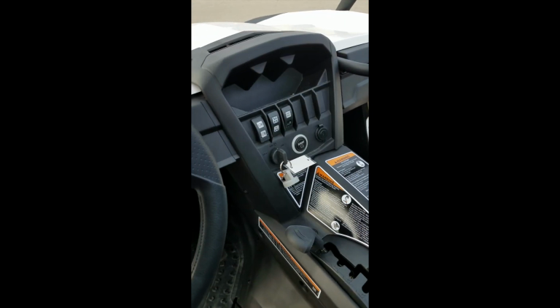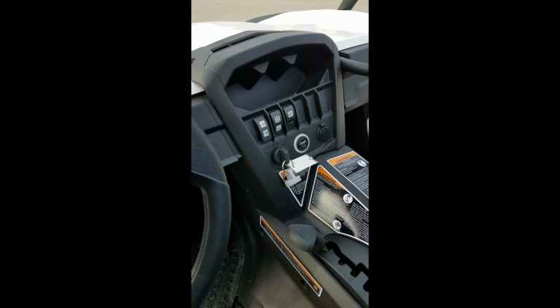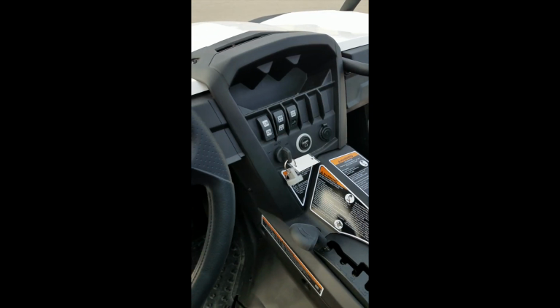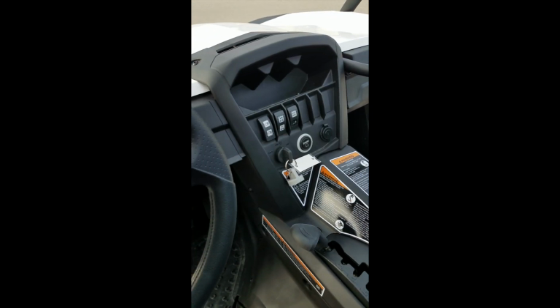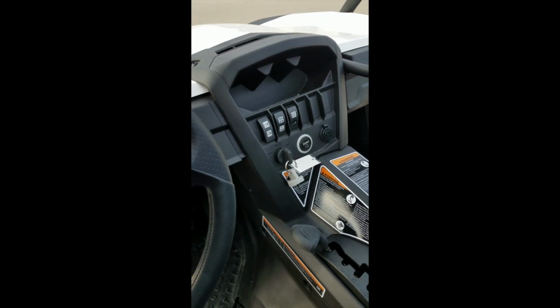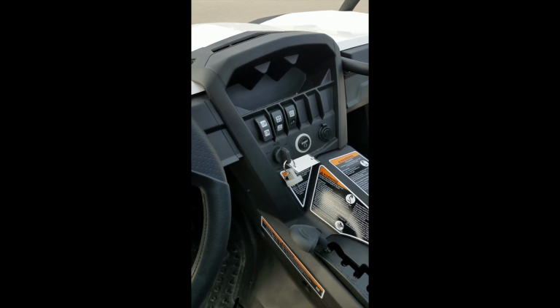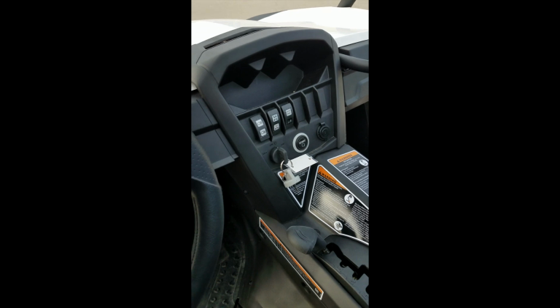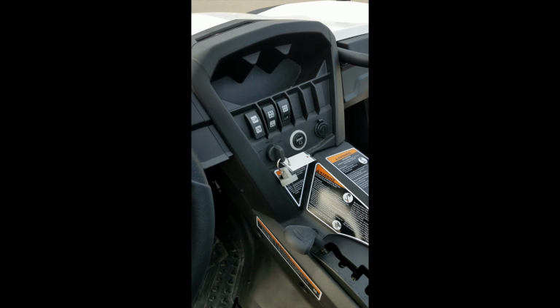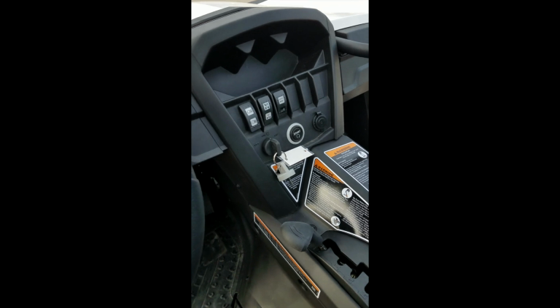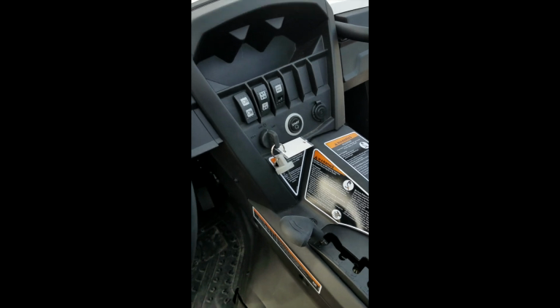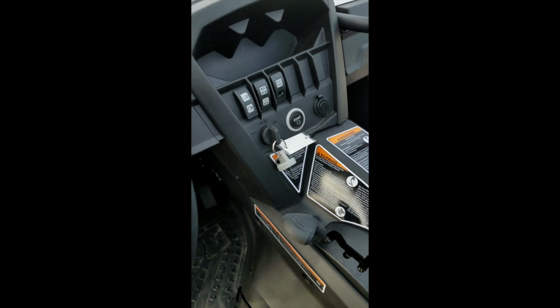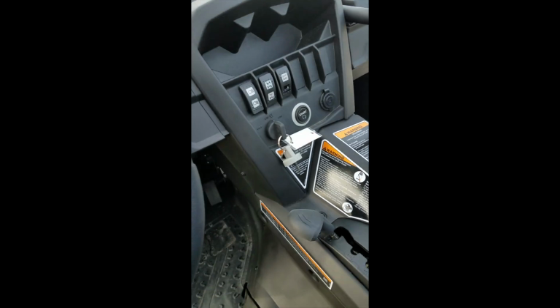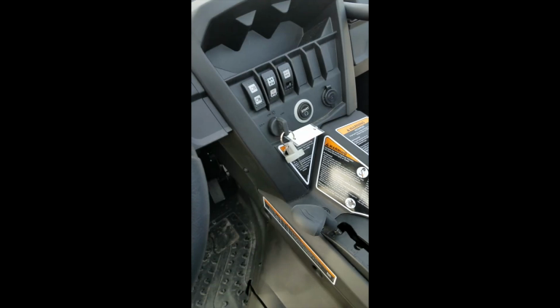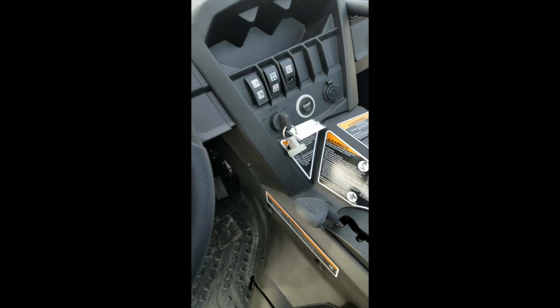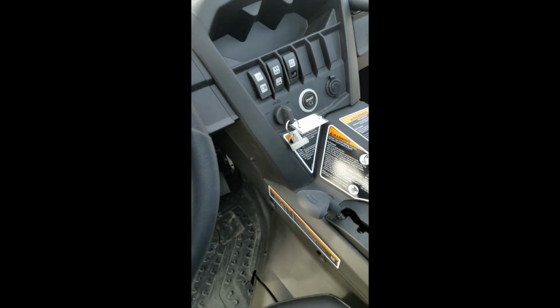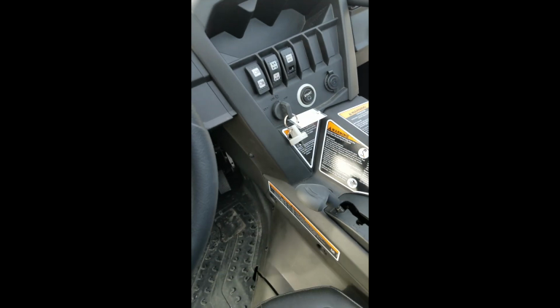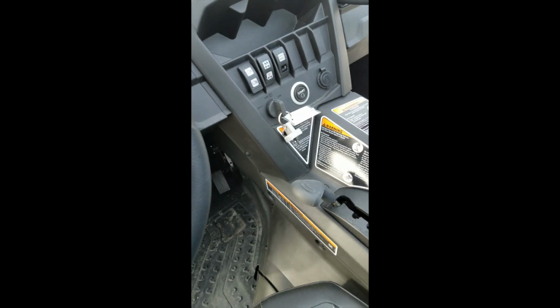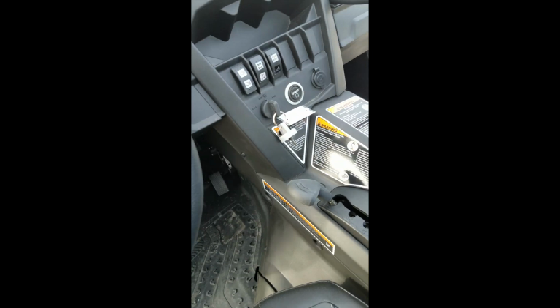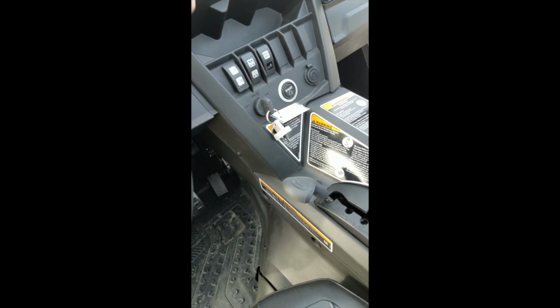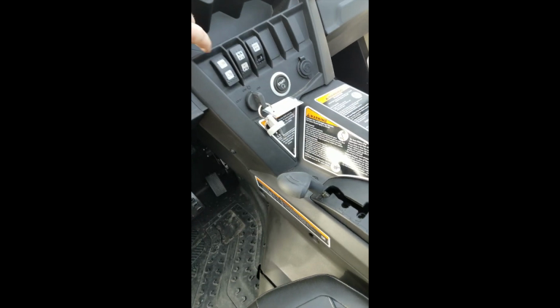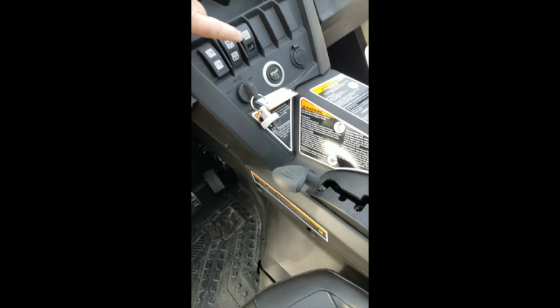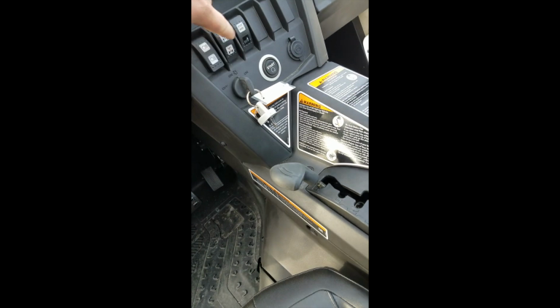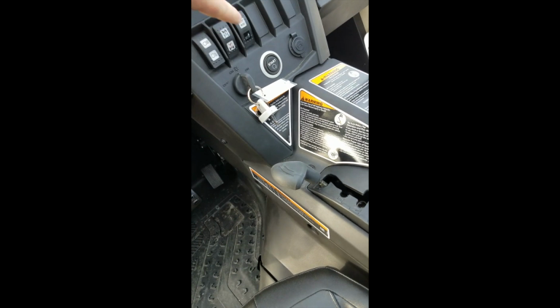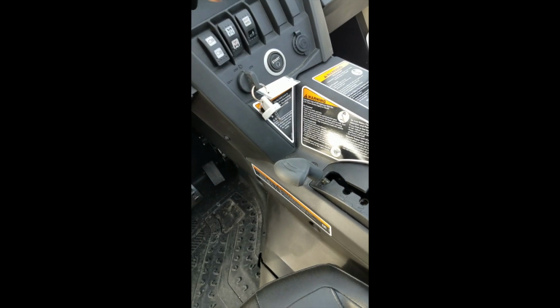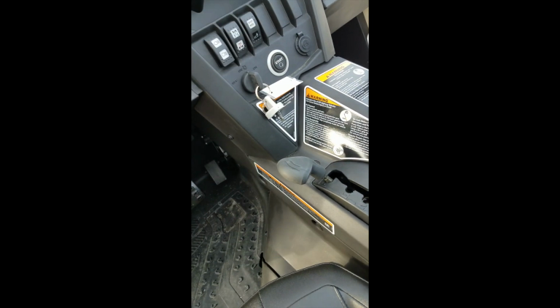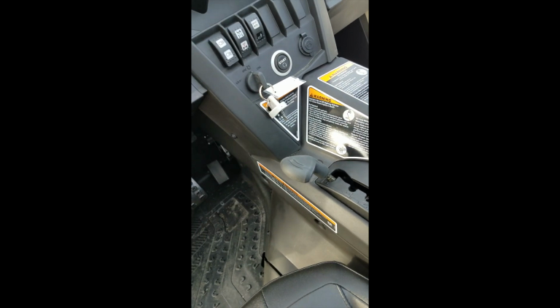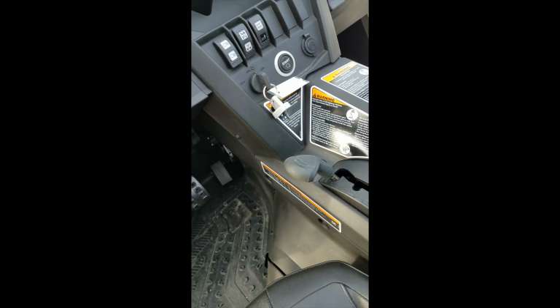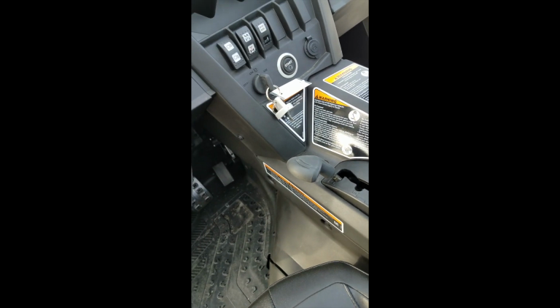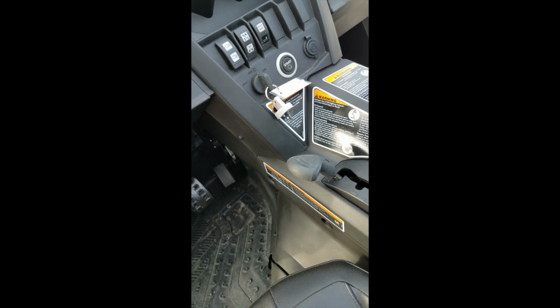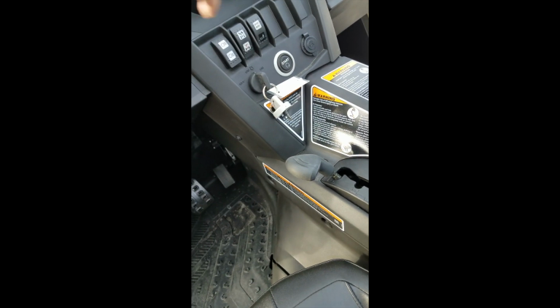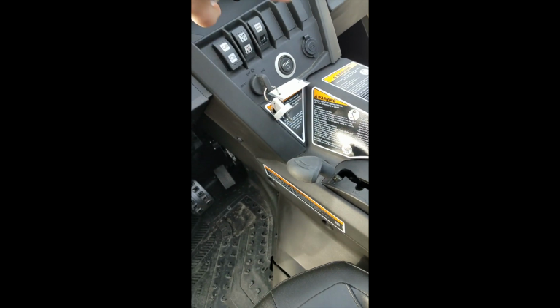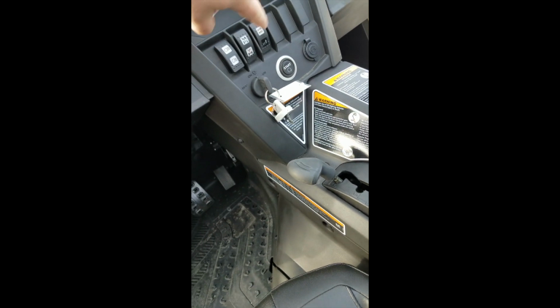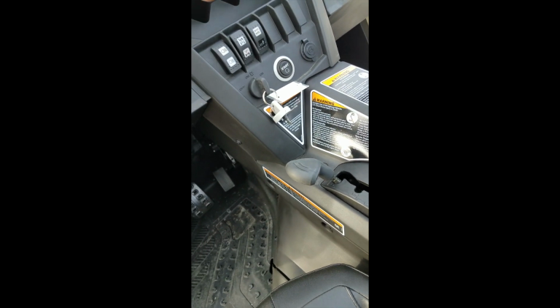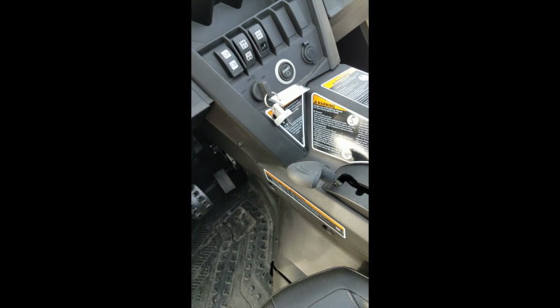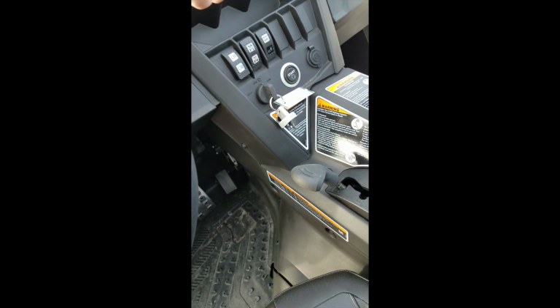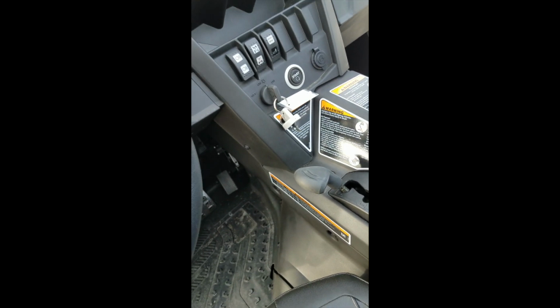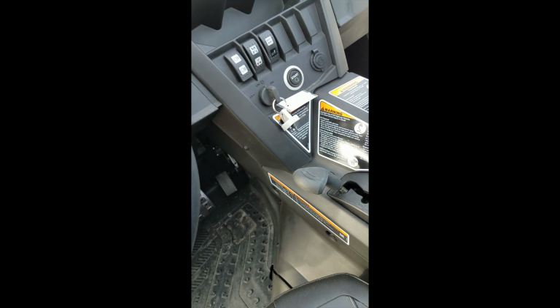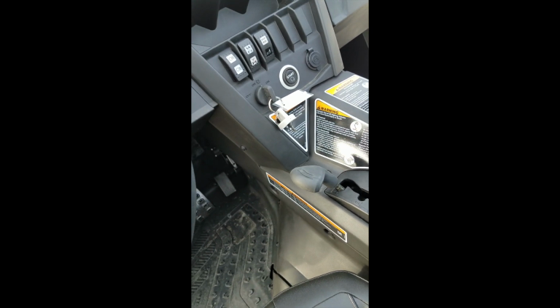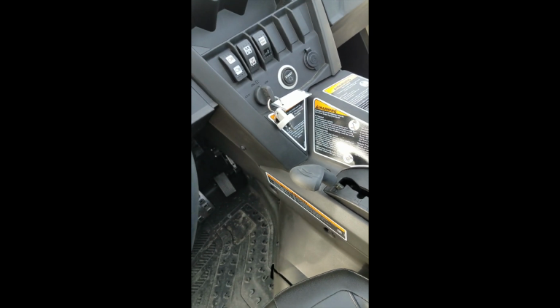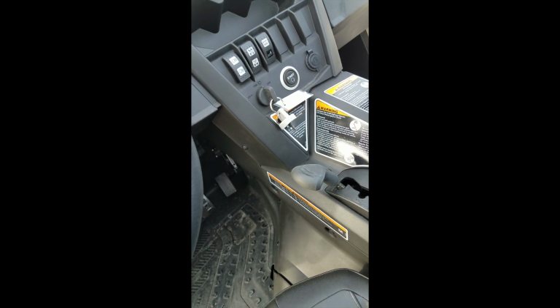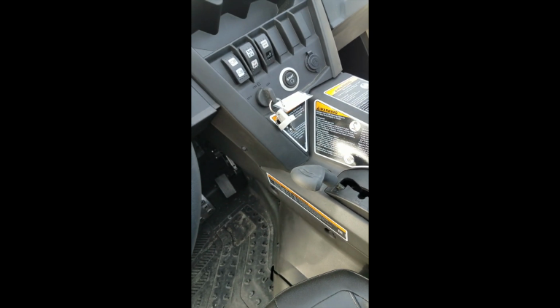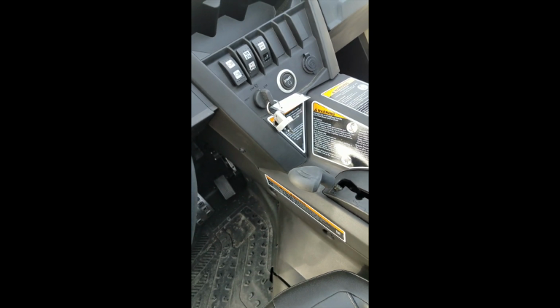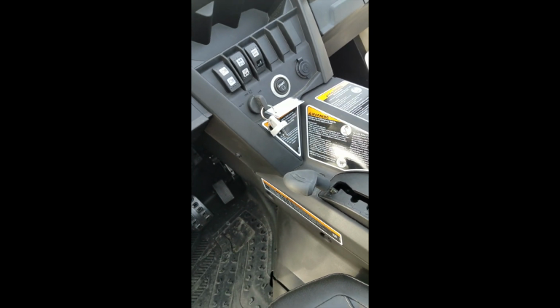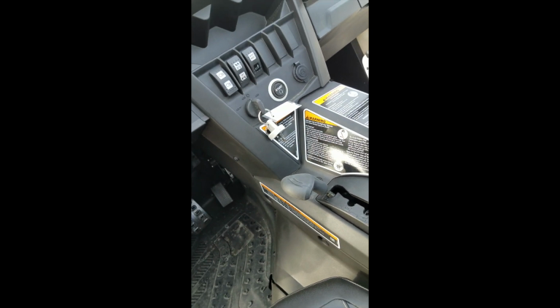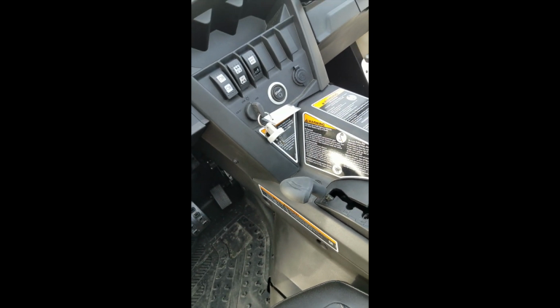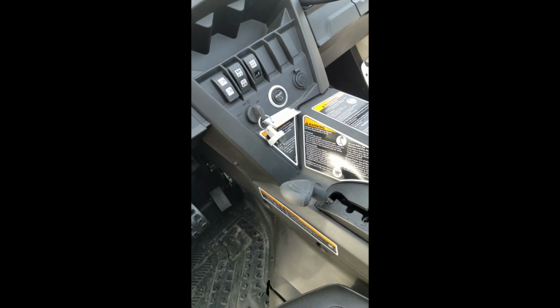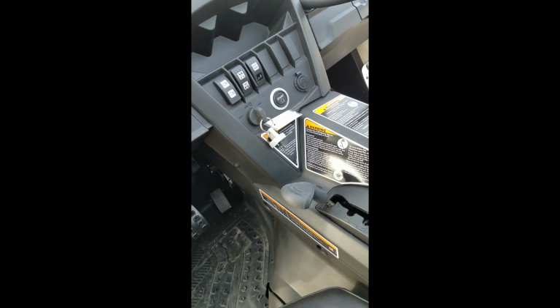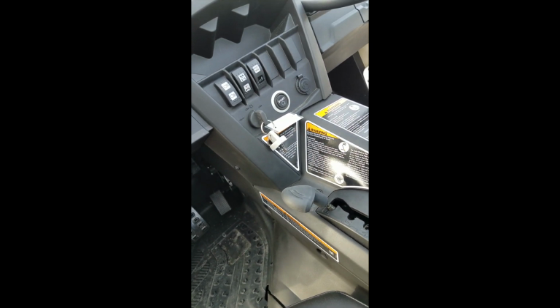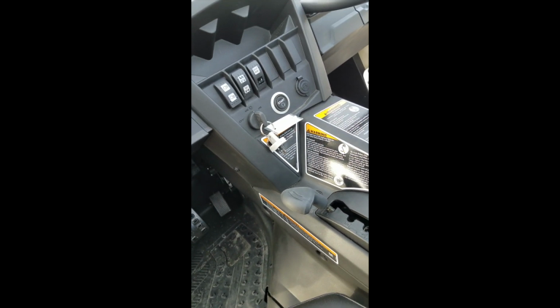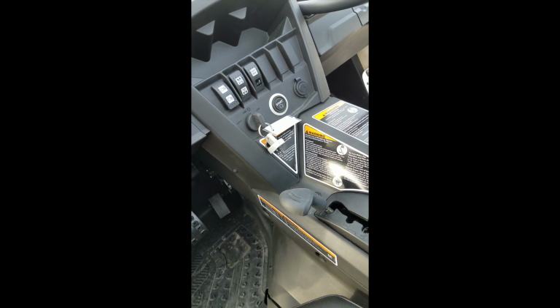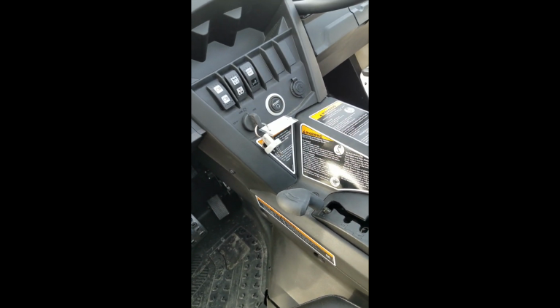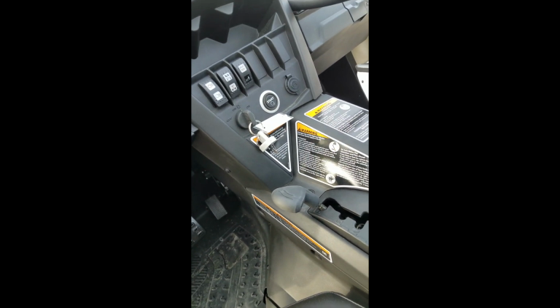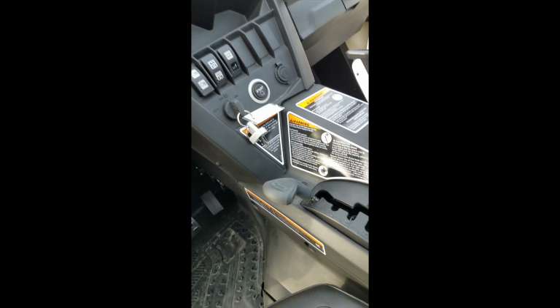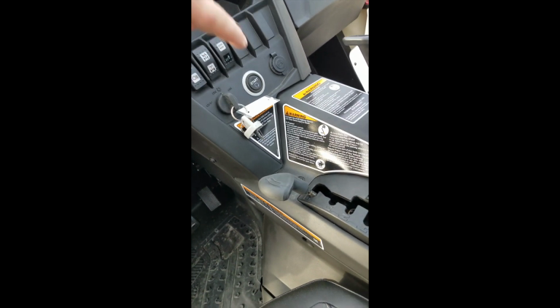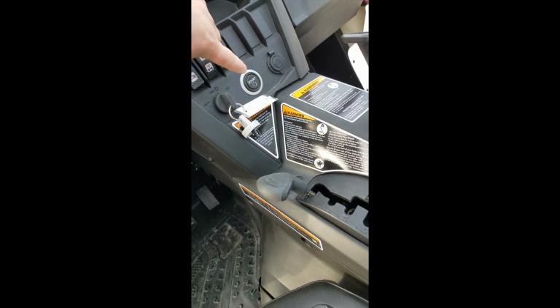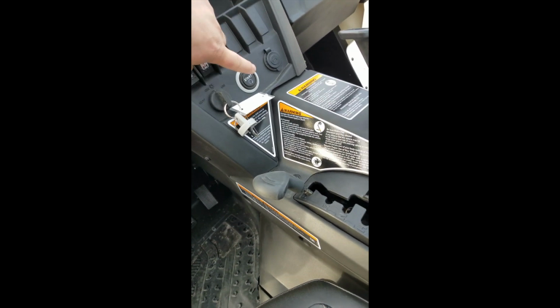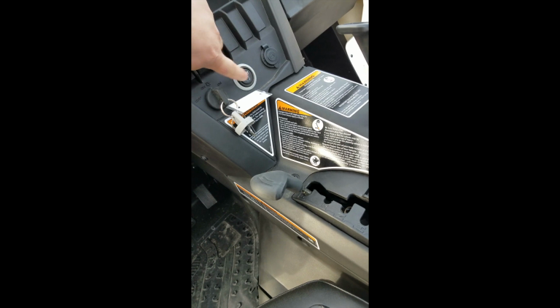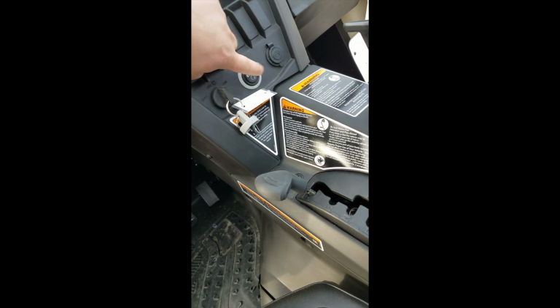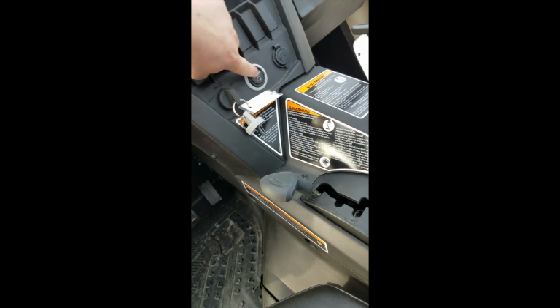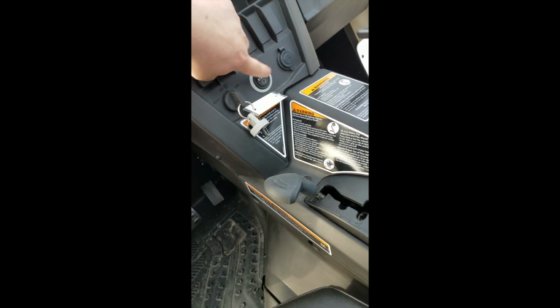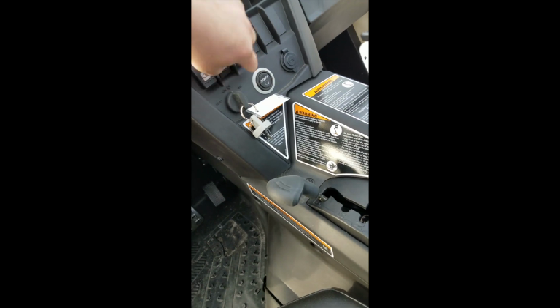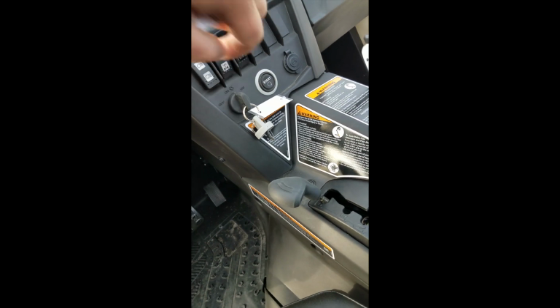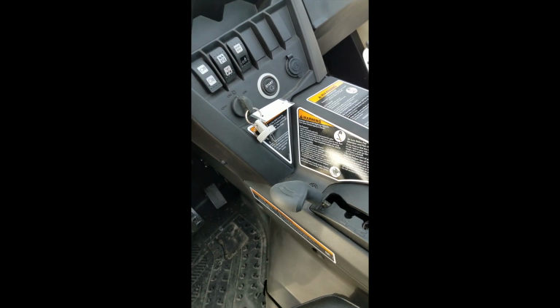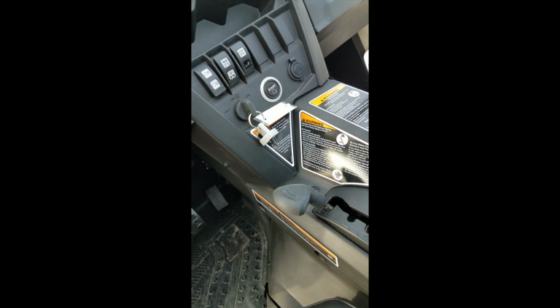Moving into the cab here, we have two and four-wheel drive, eco mode, sport mode, and of course the coolest feature of them all — push button start.